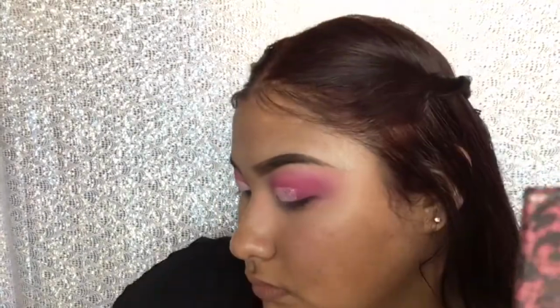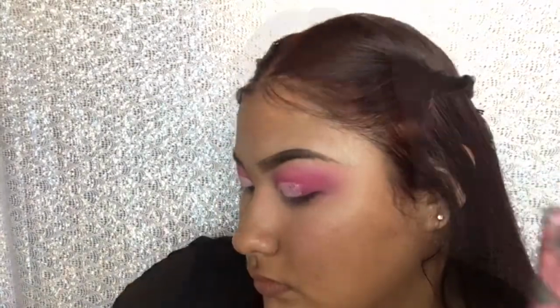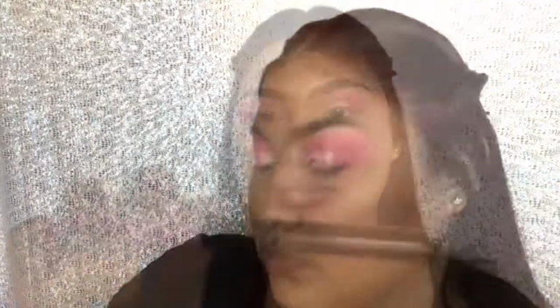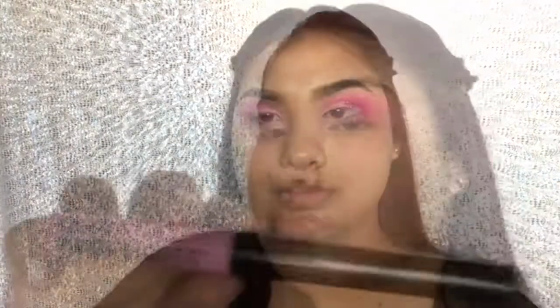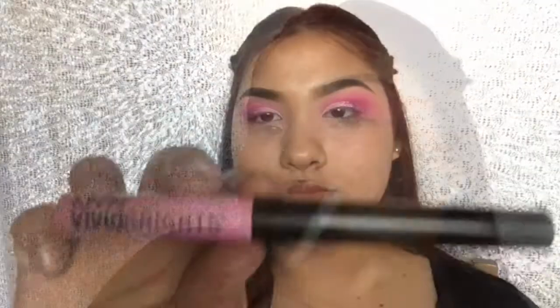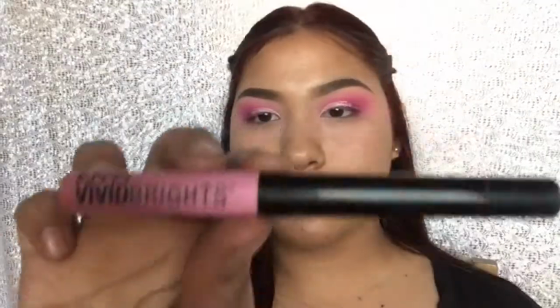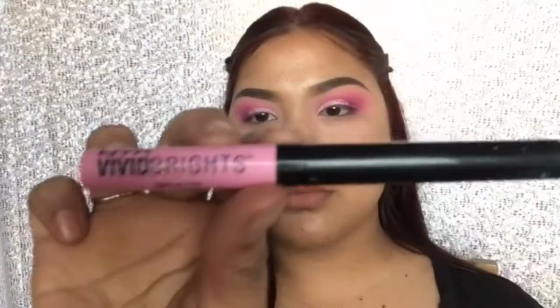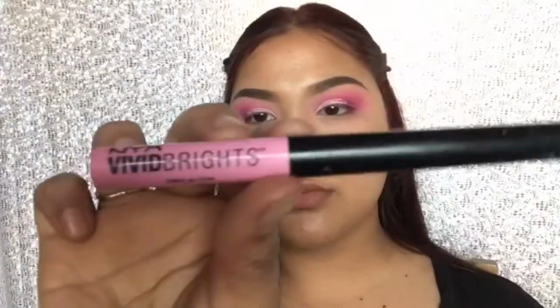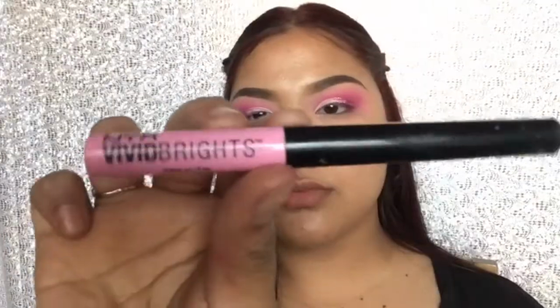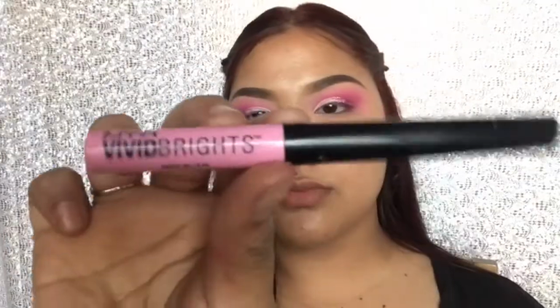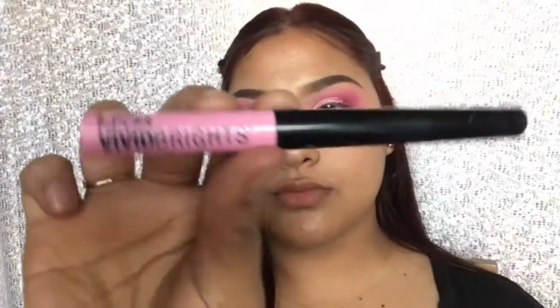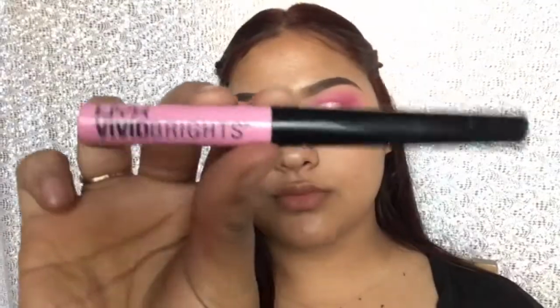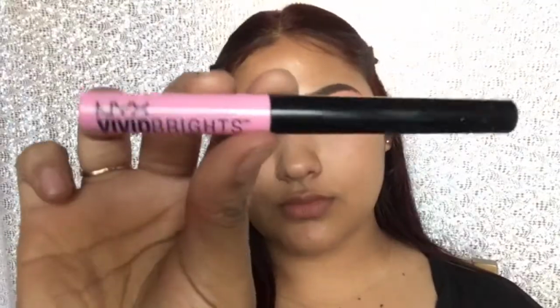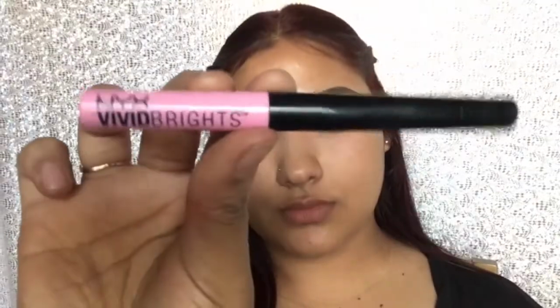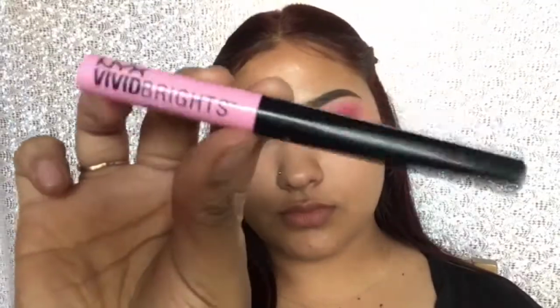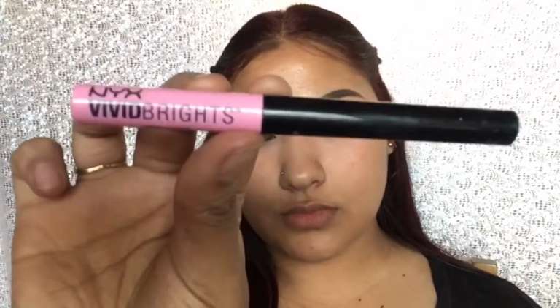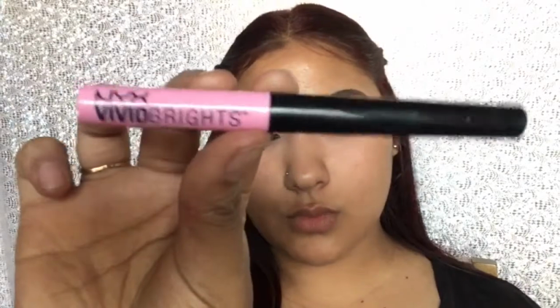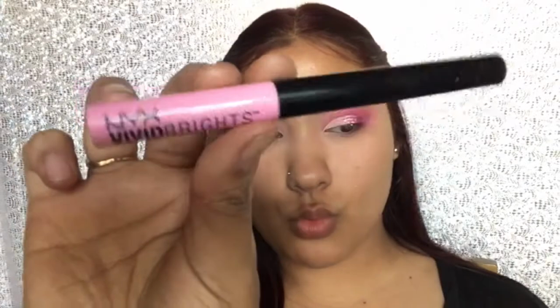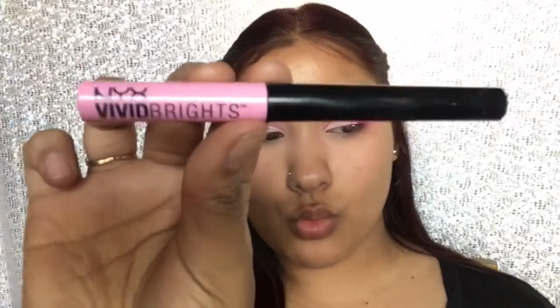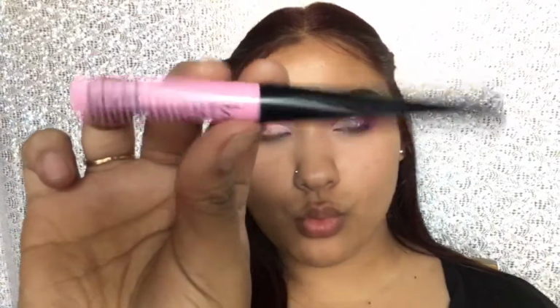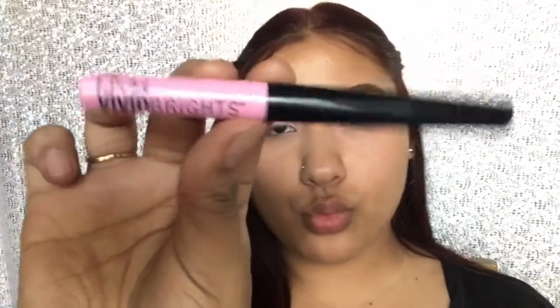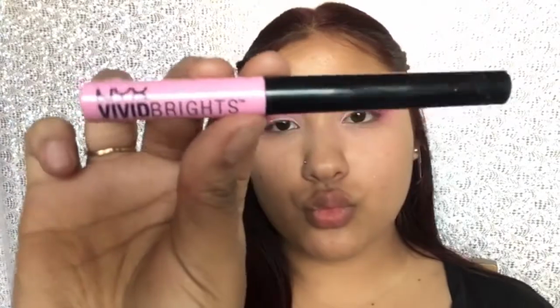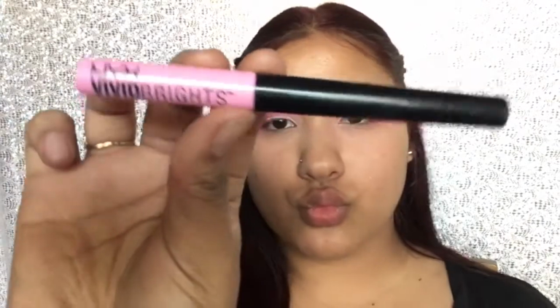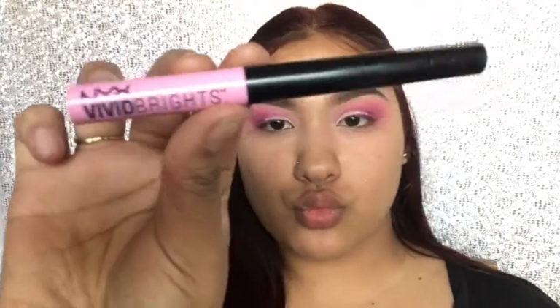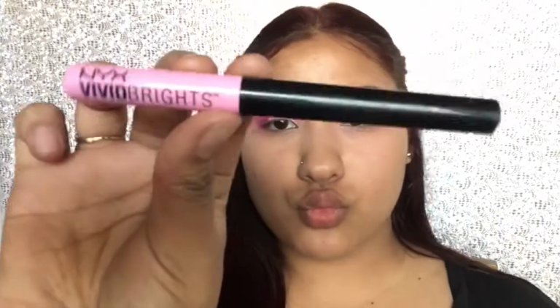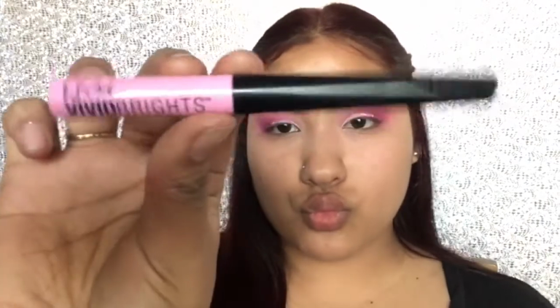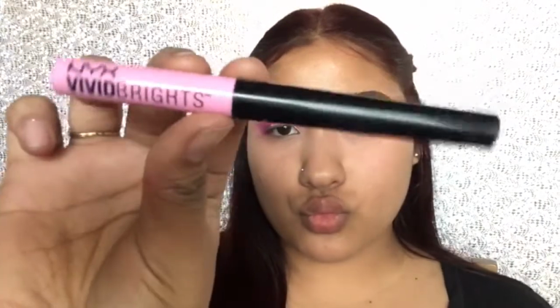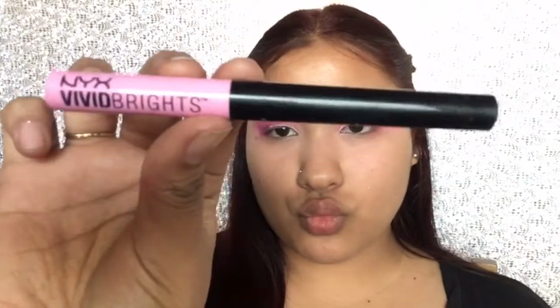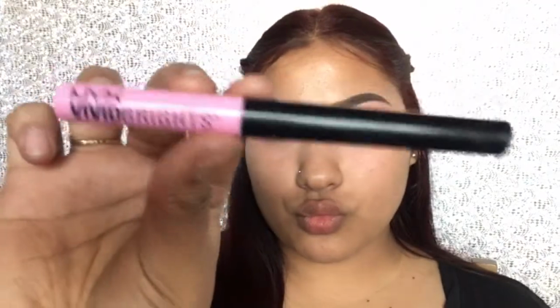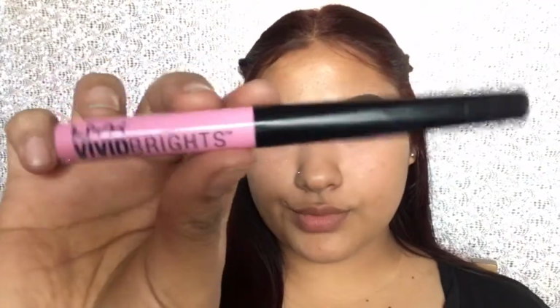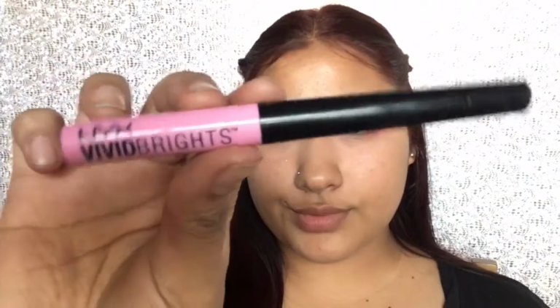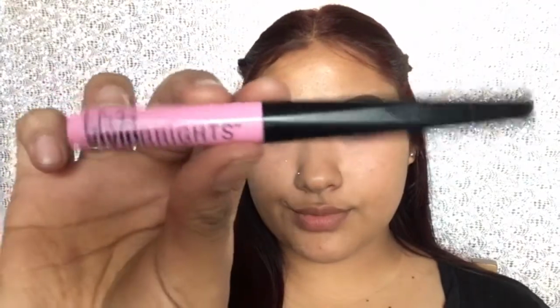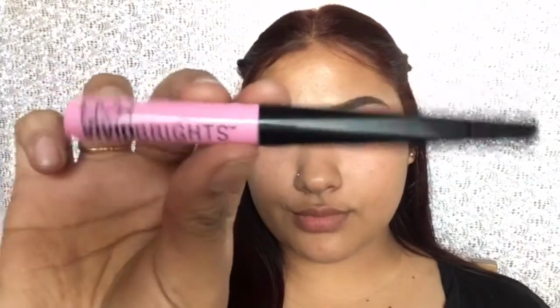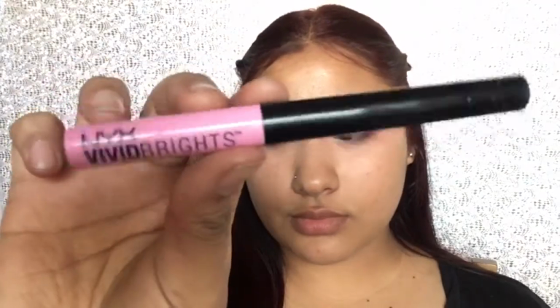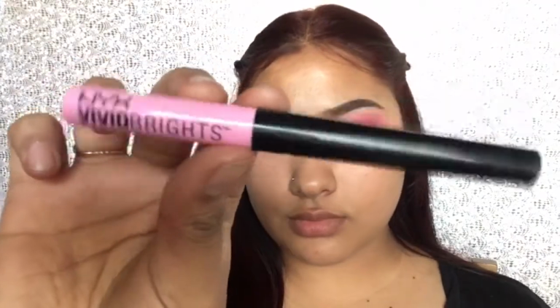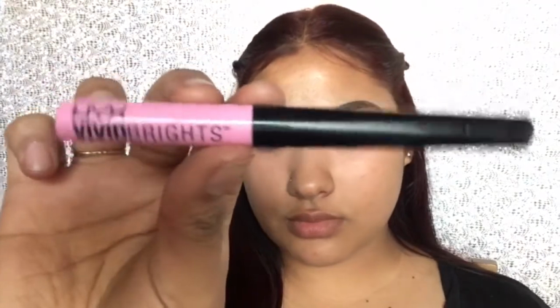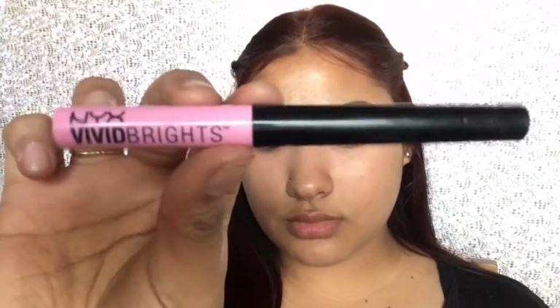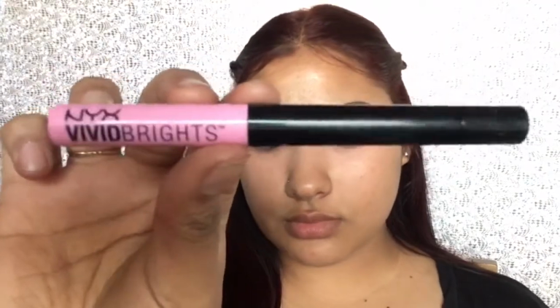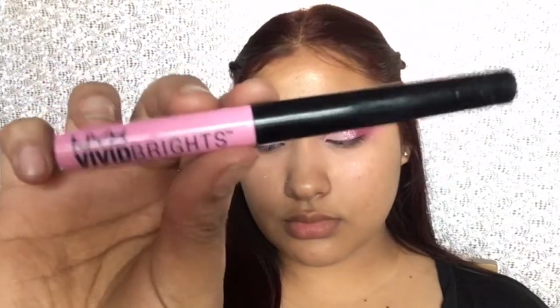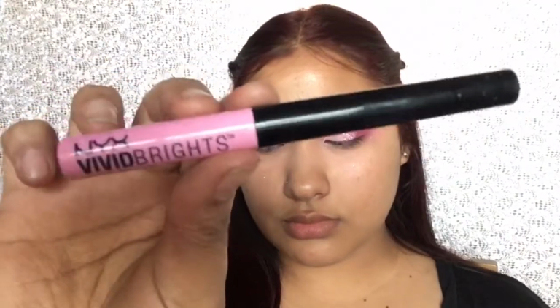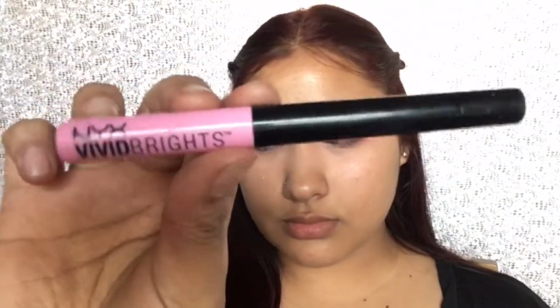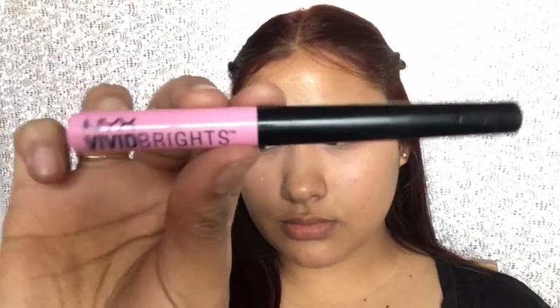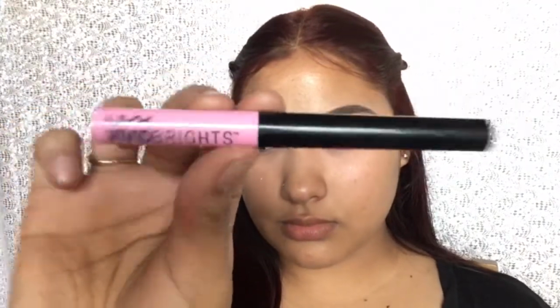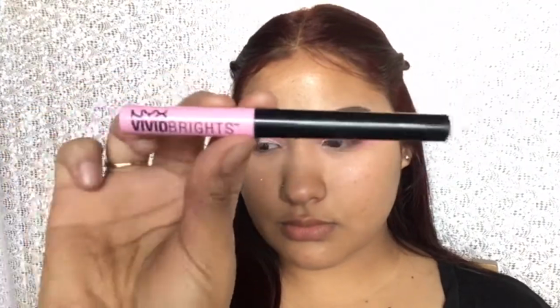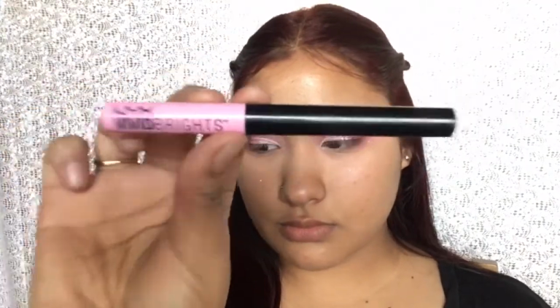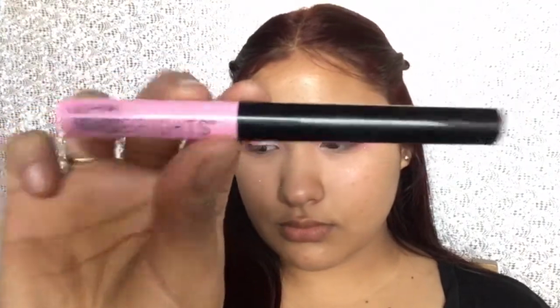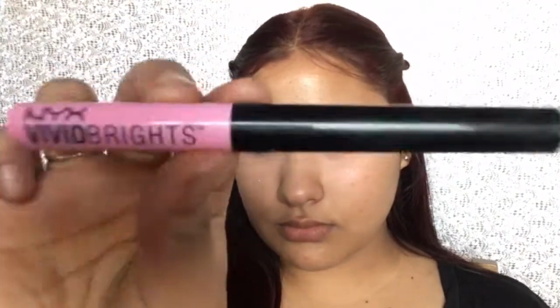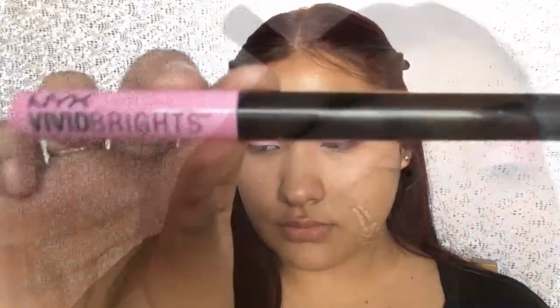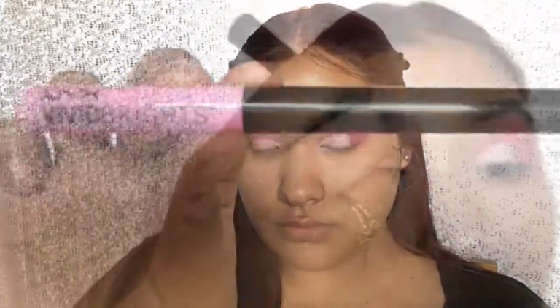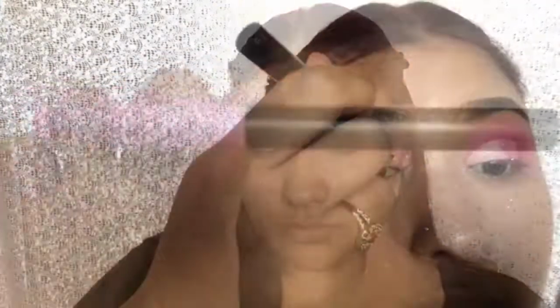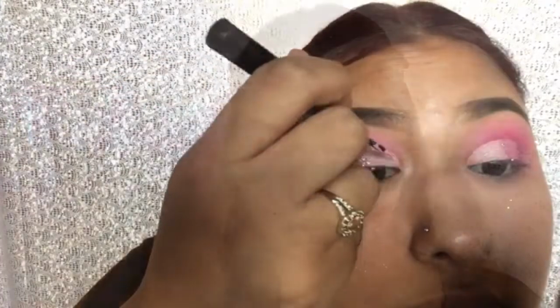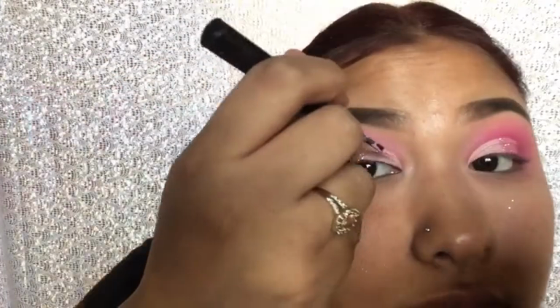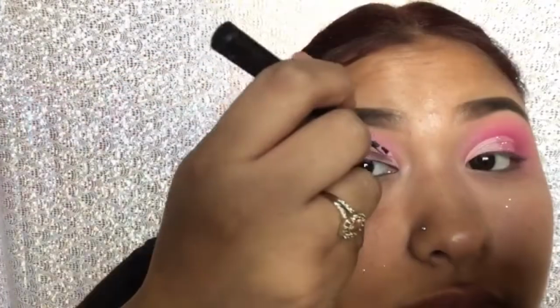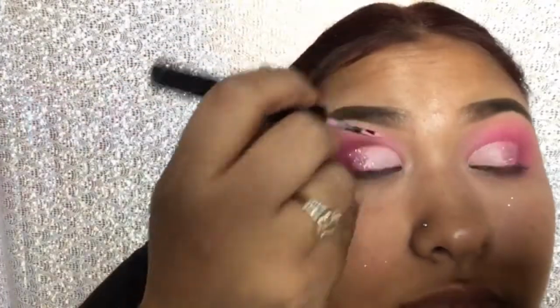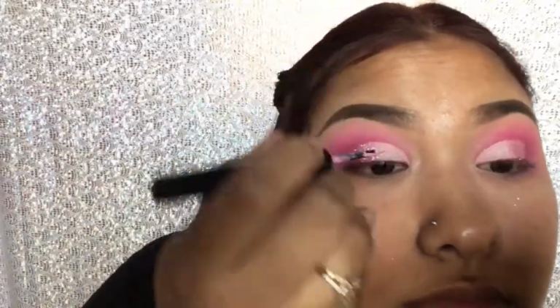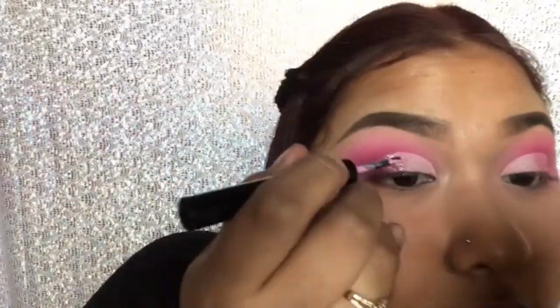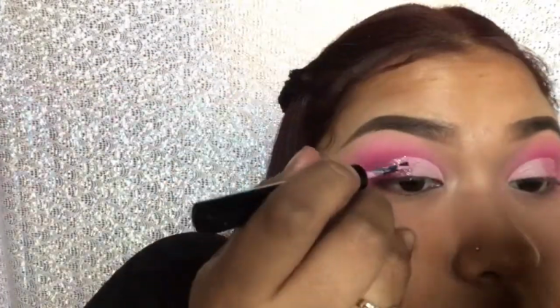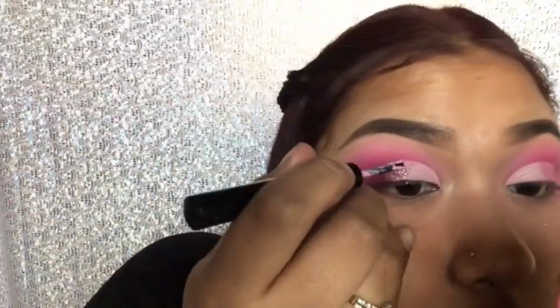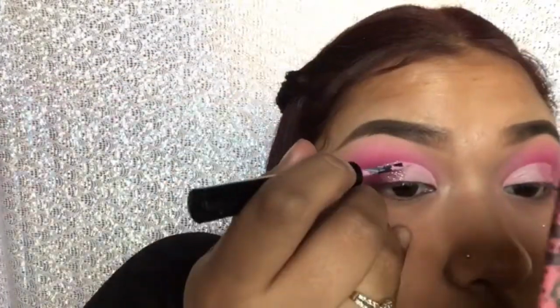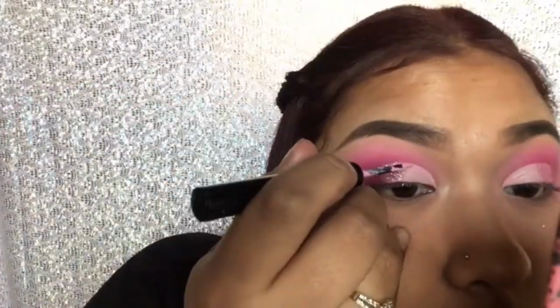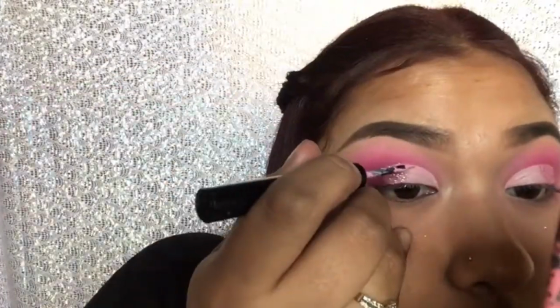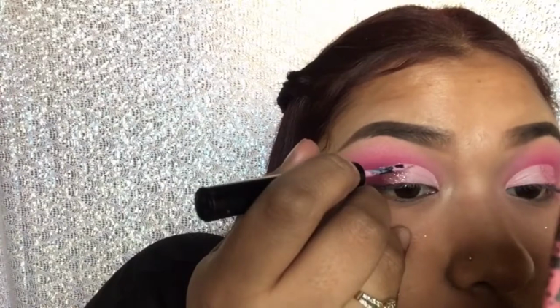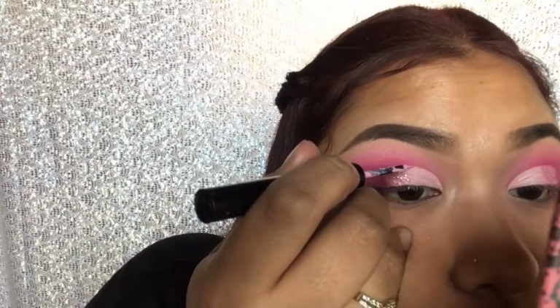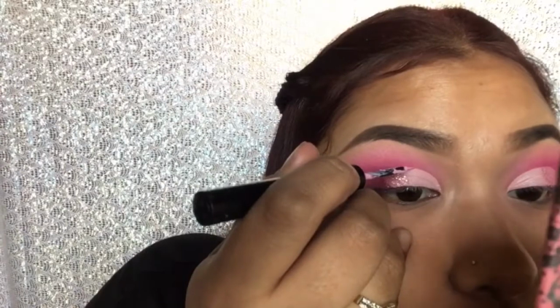Now I'm gonna take my NYX Vivid Bright Eyeliner in the shade Vivid Petals and I'm gonna be outlining my cut crease.